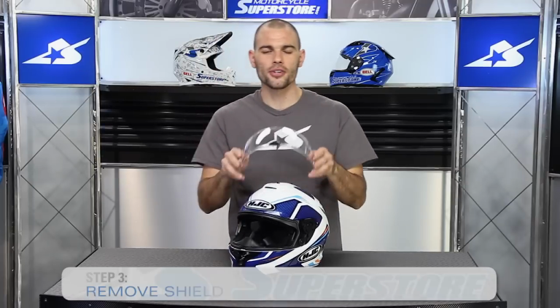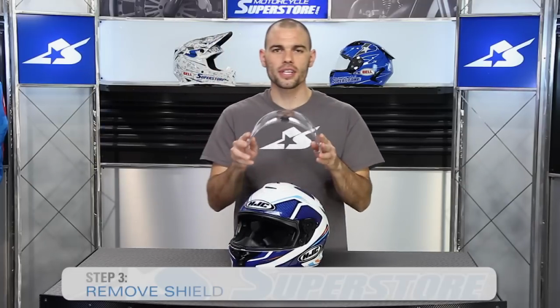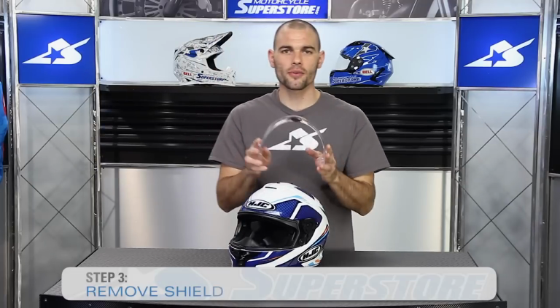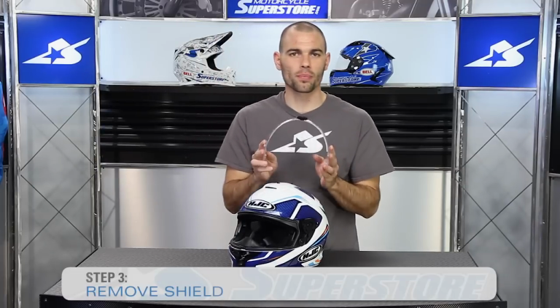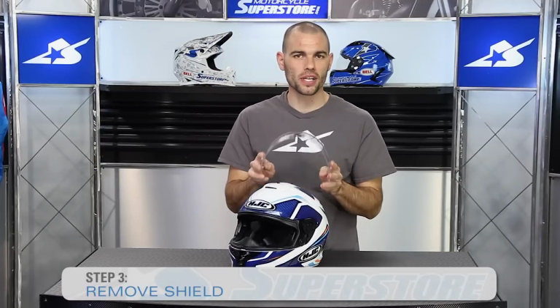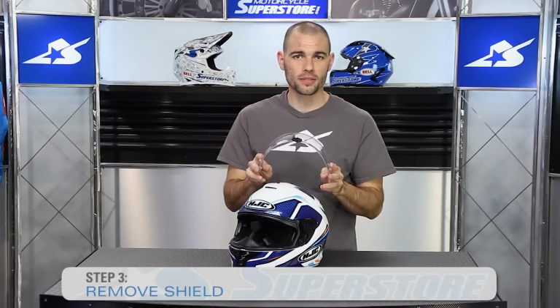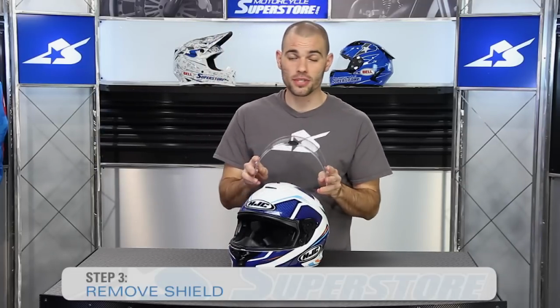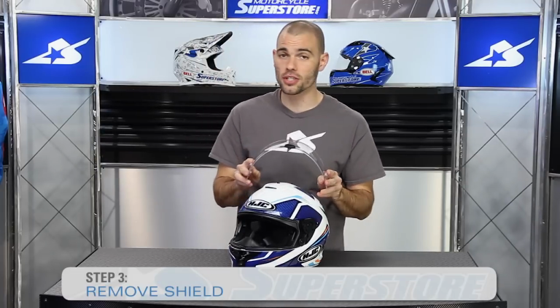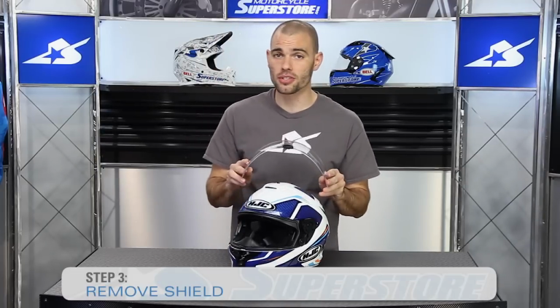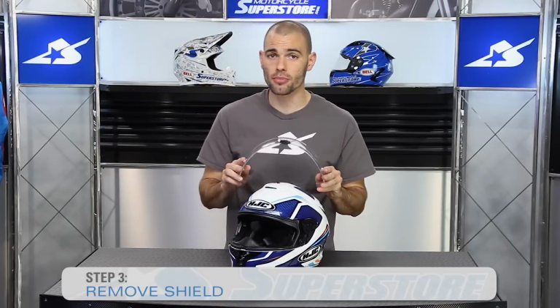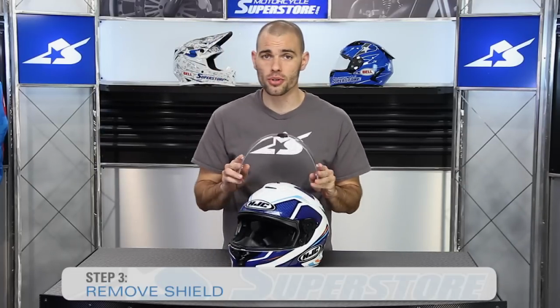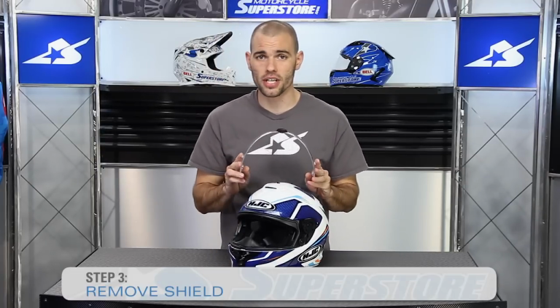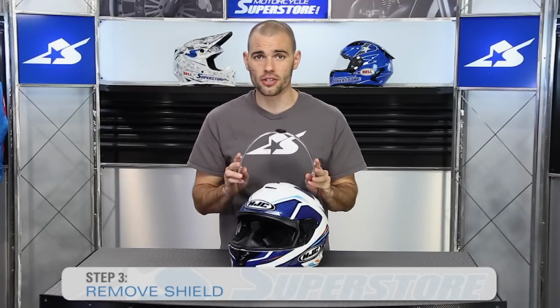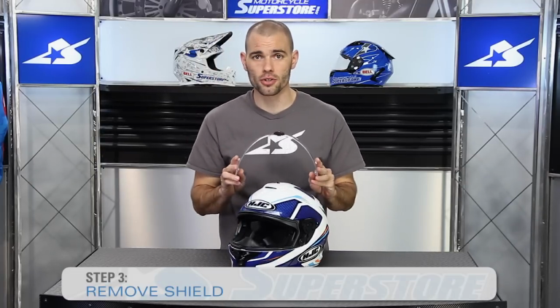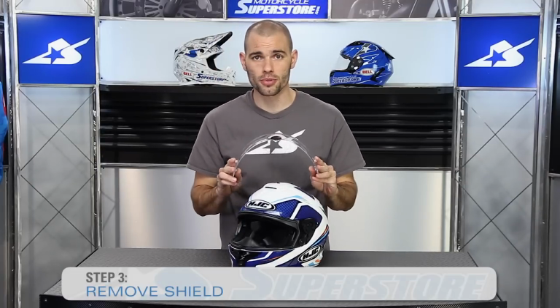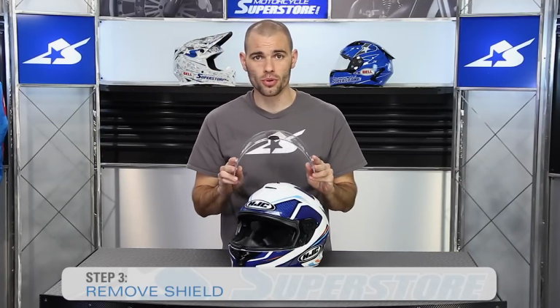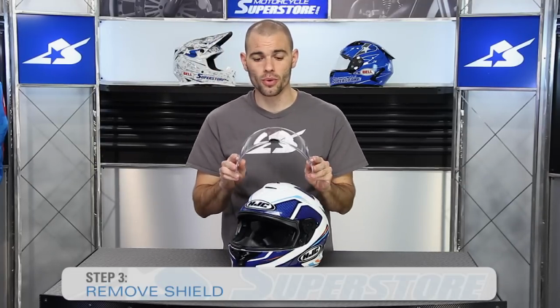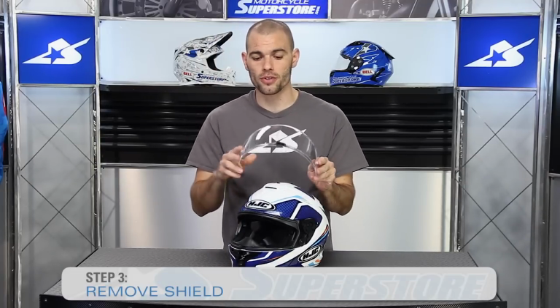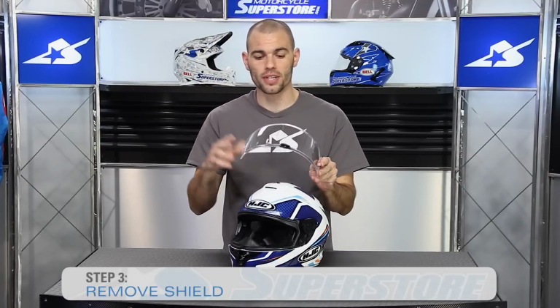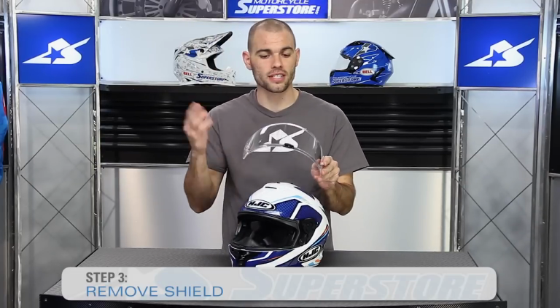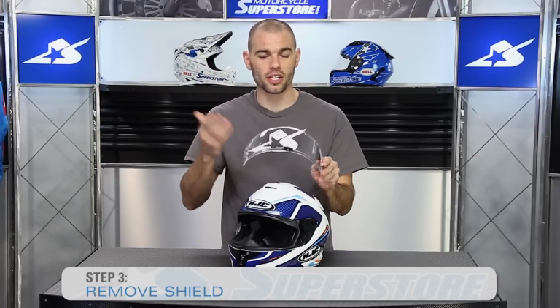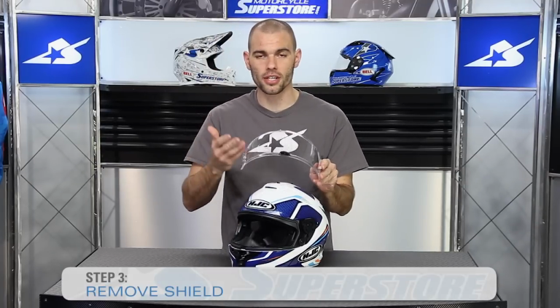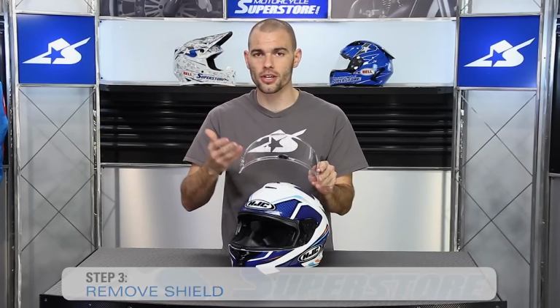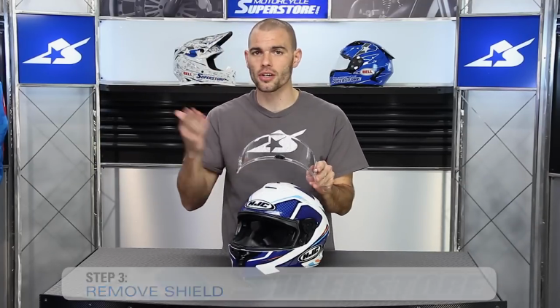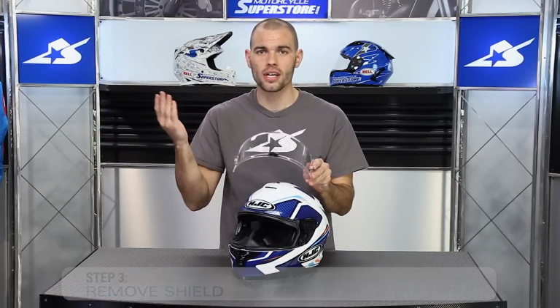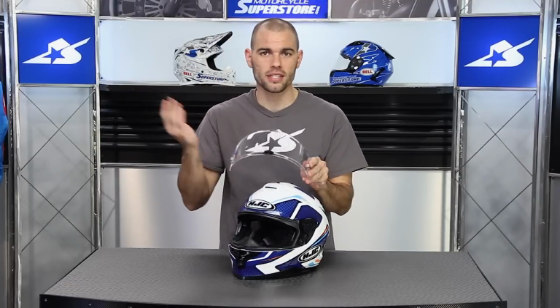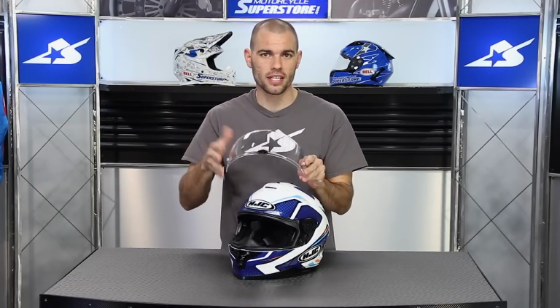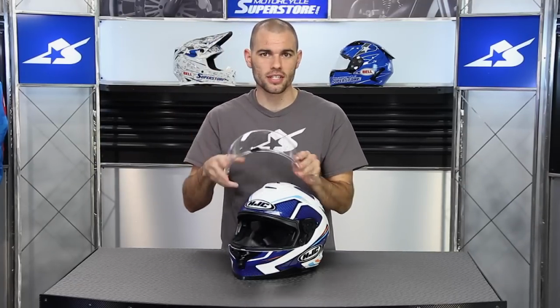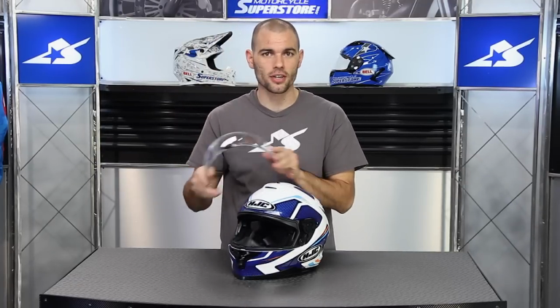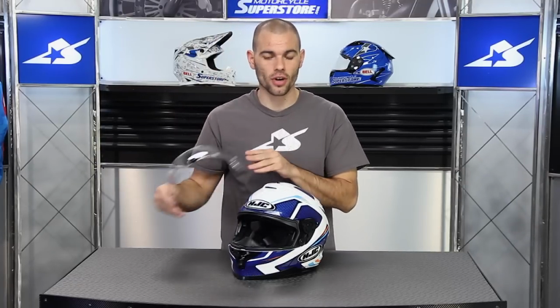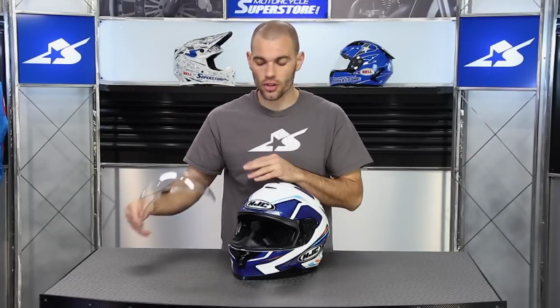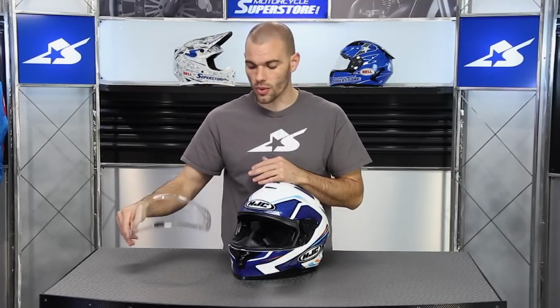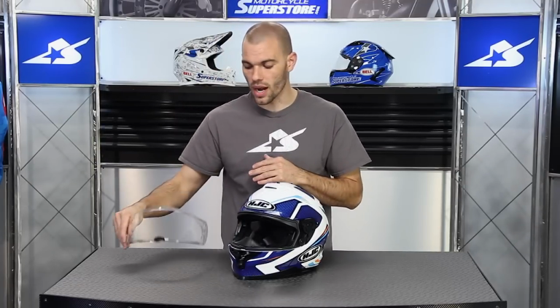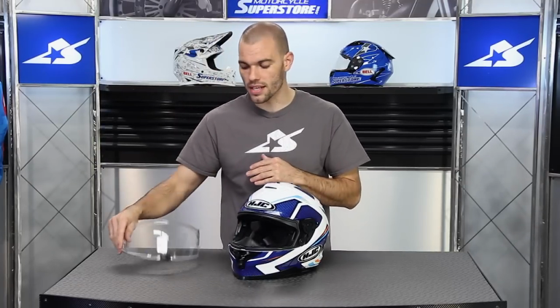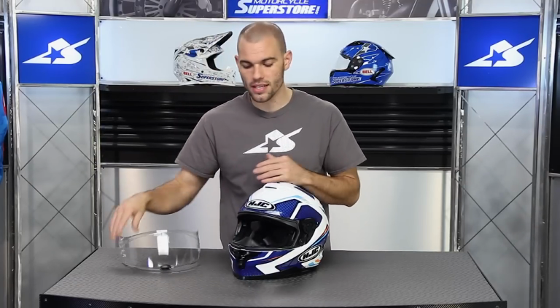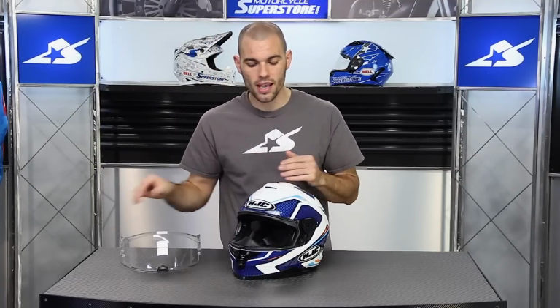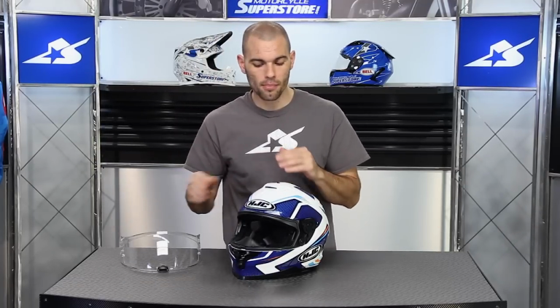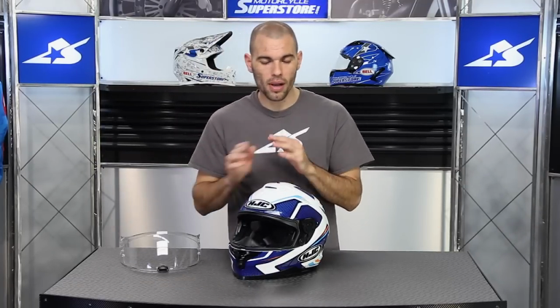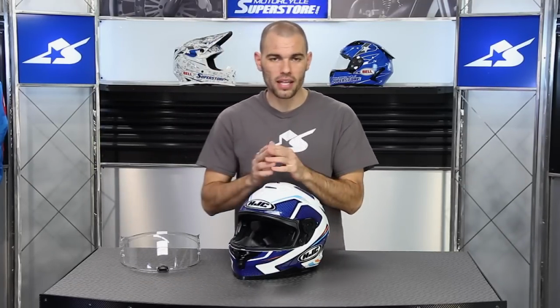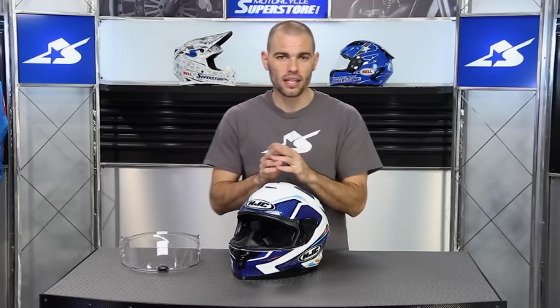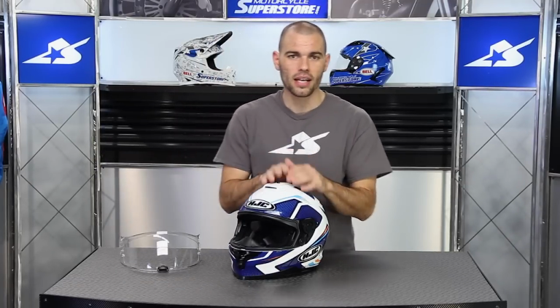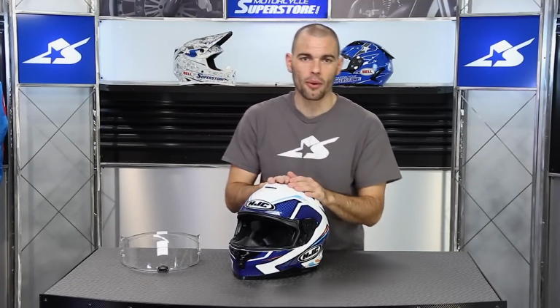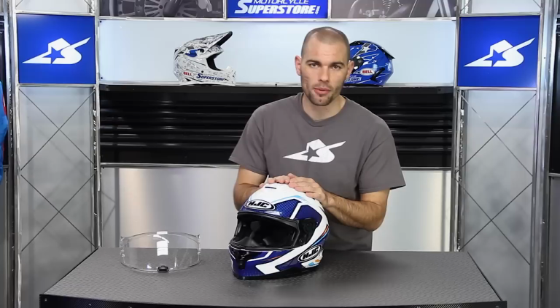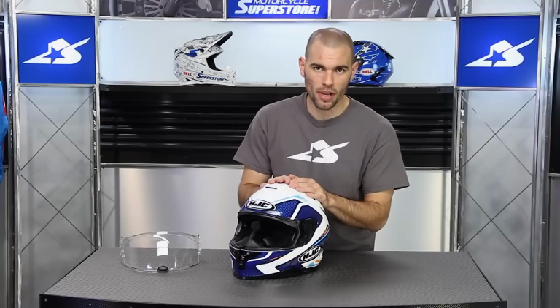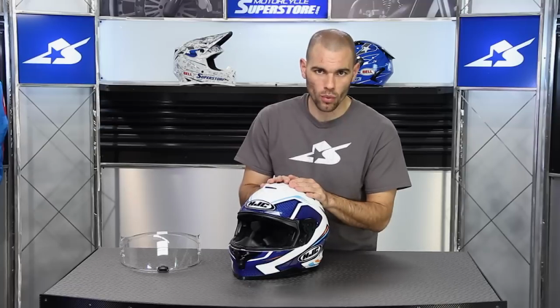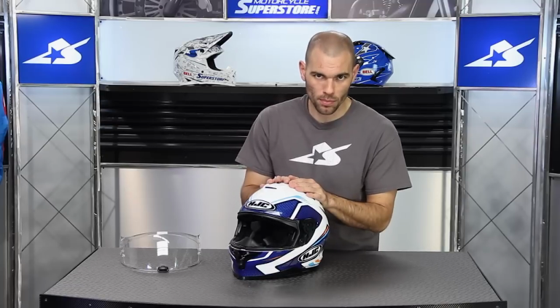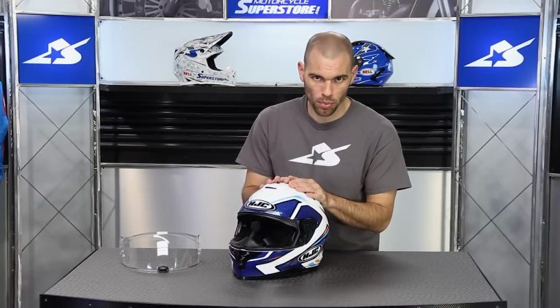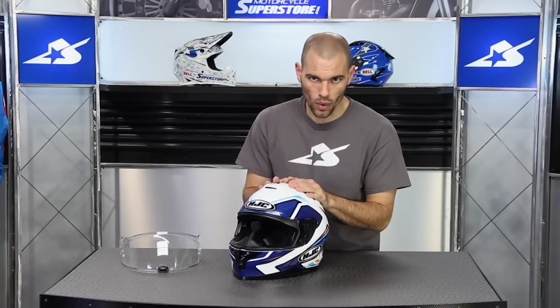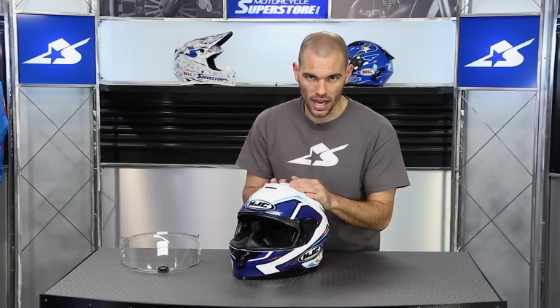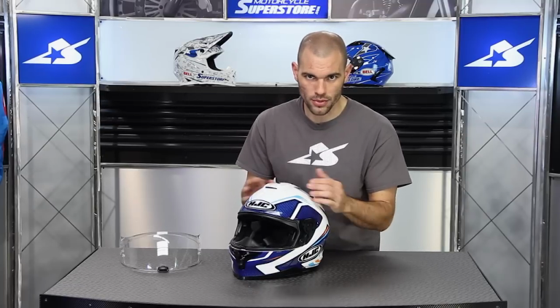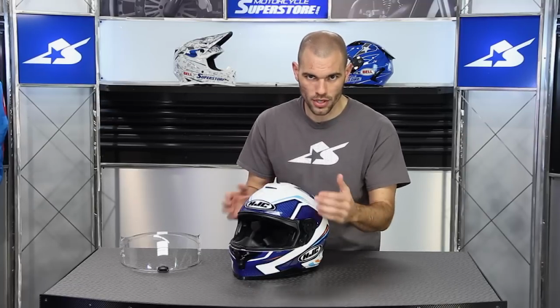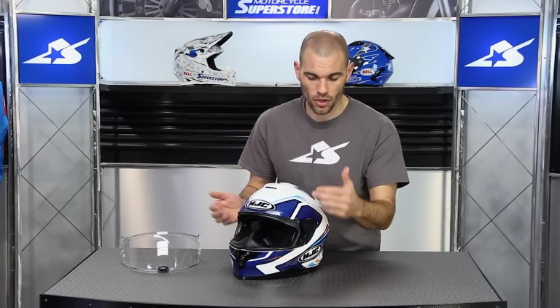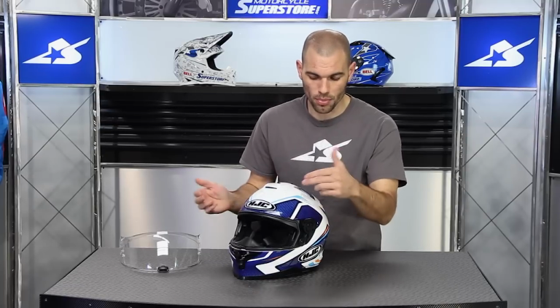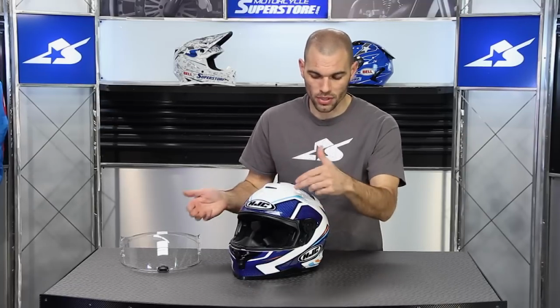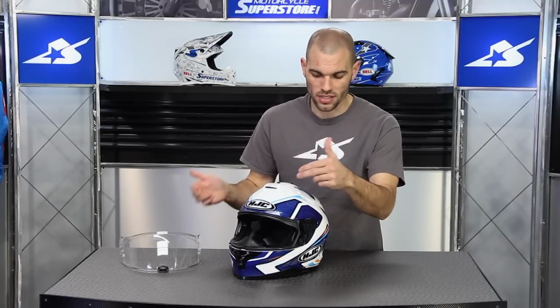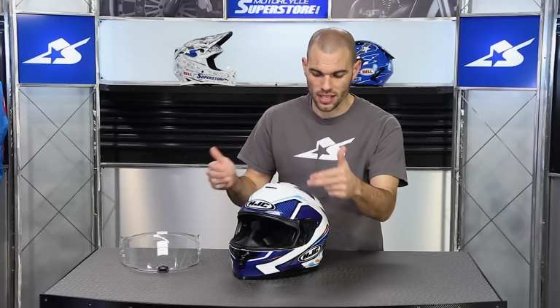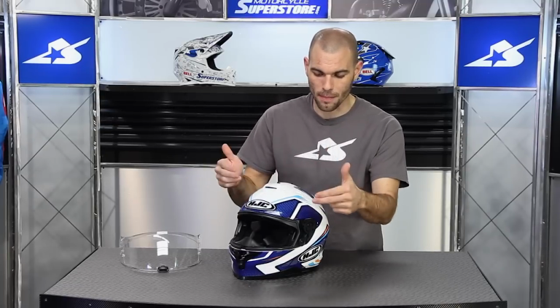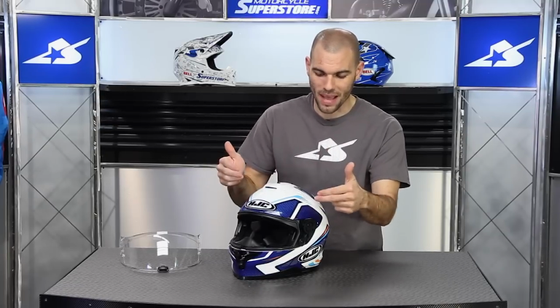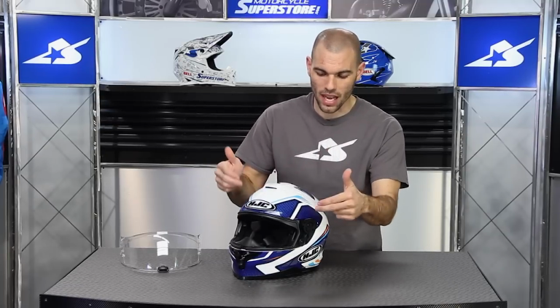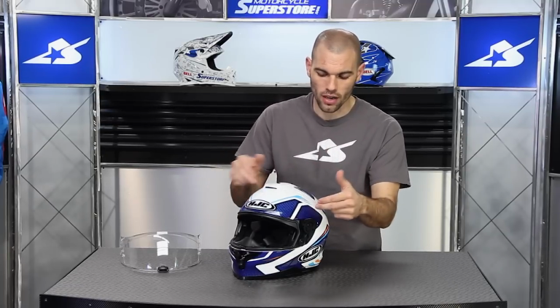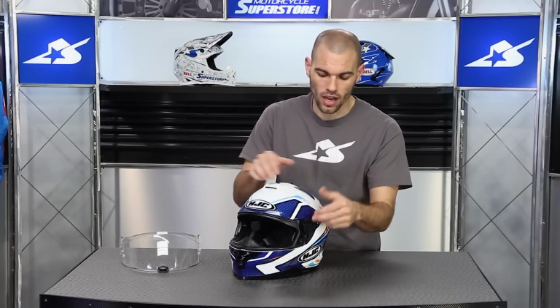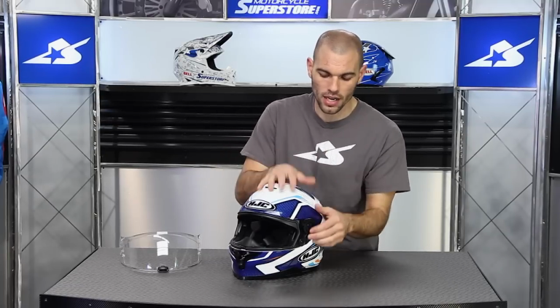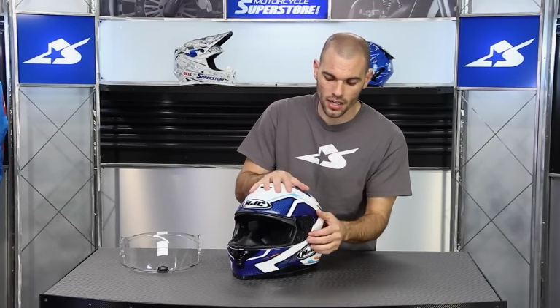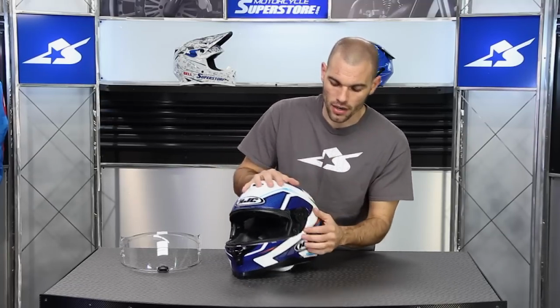You can get replacement shields at Motorcycle Superstore, whether that's clear, tinted, or otherwise, but I want to make one point as we go to put this thing back on here.